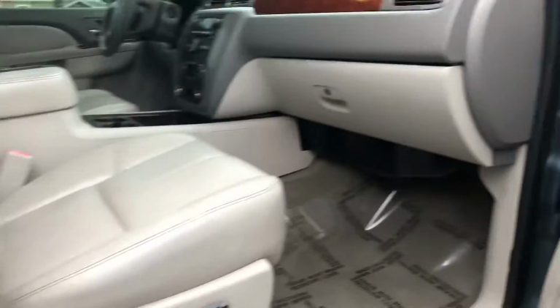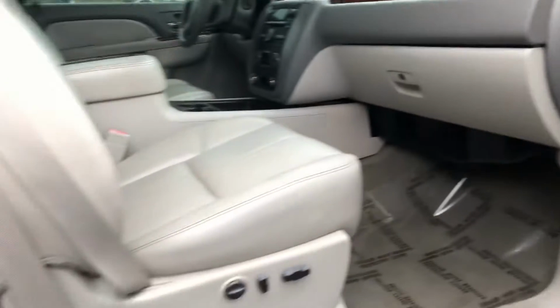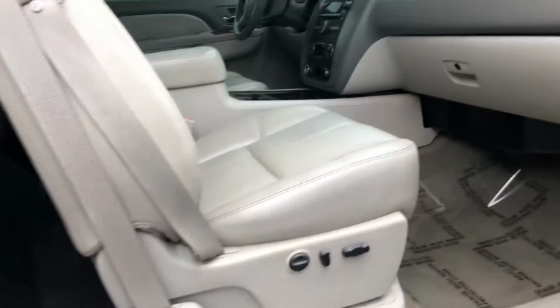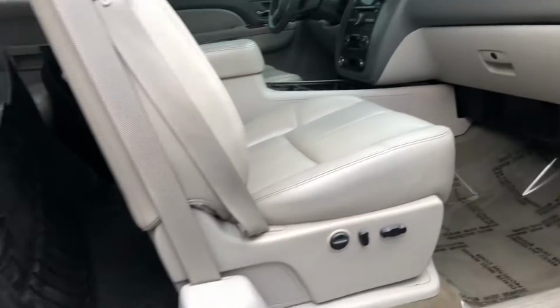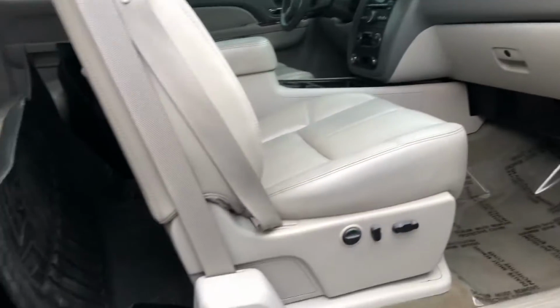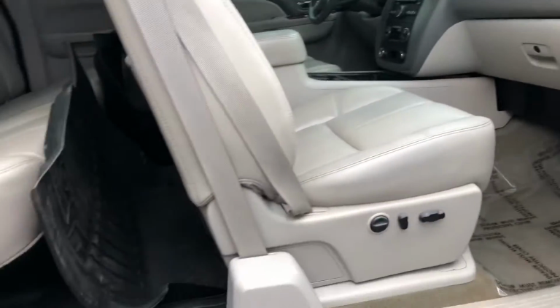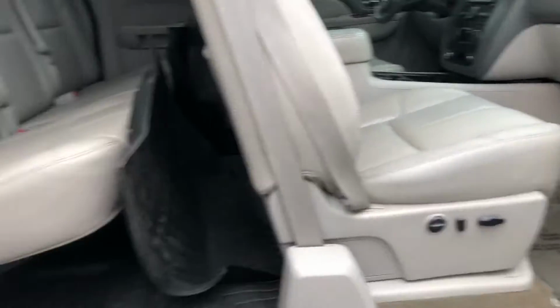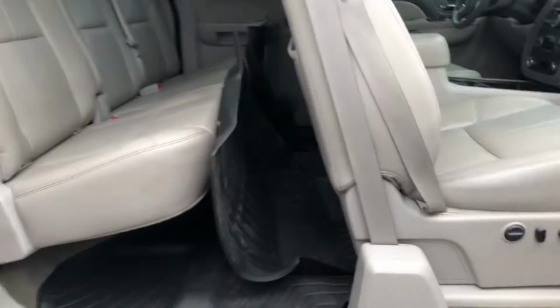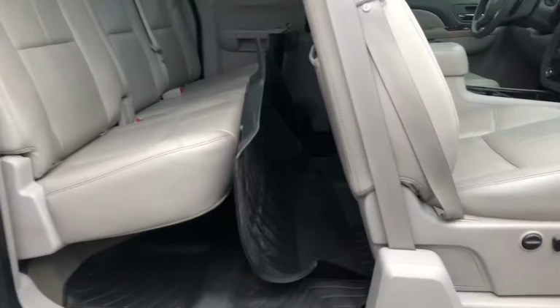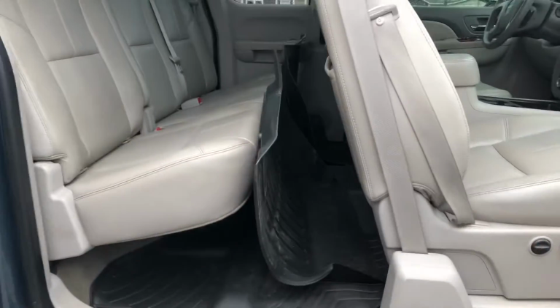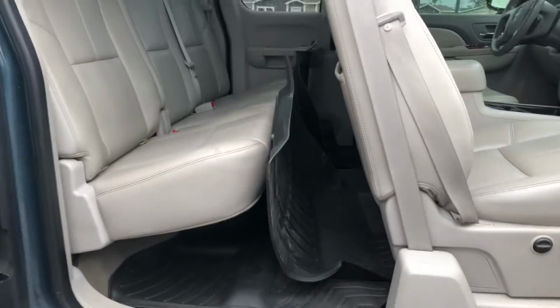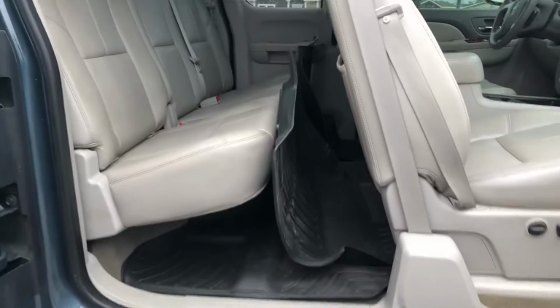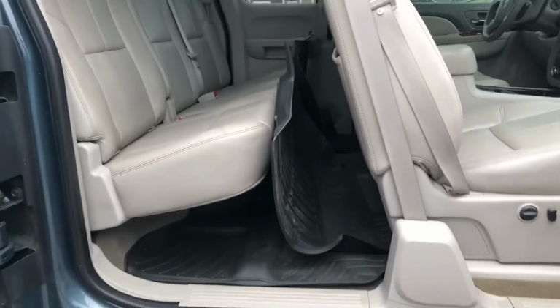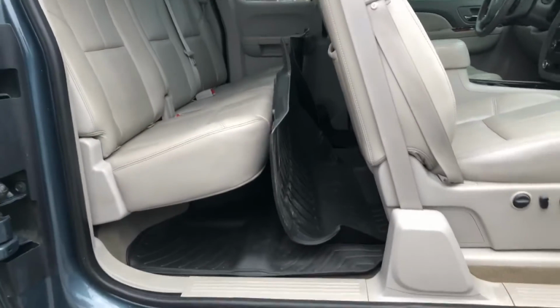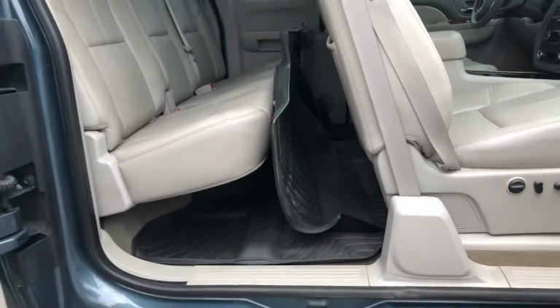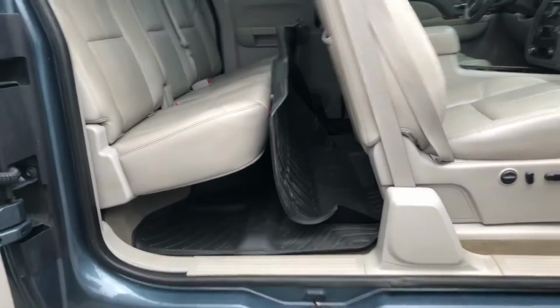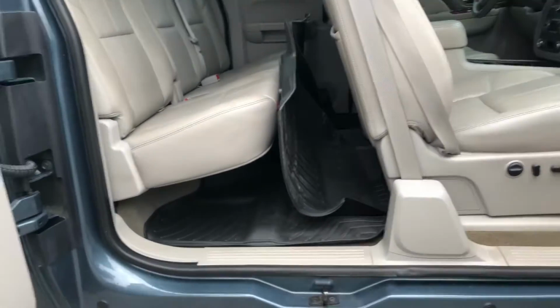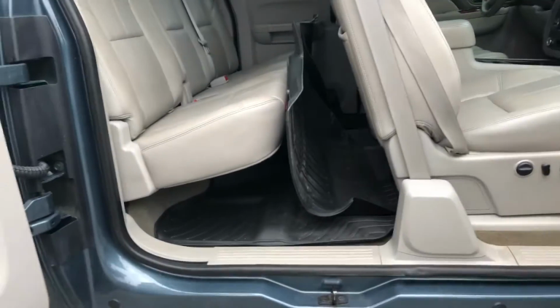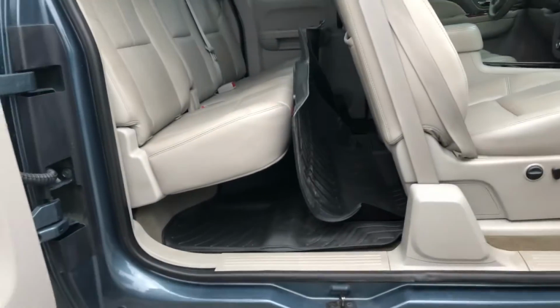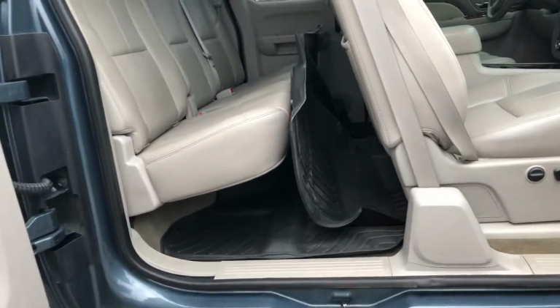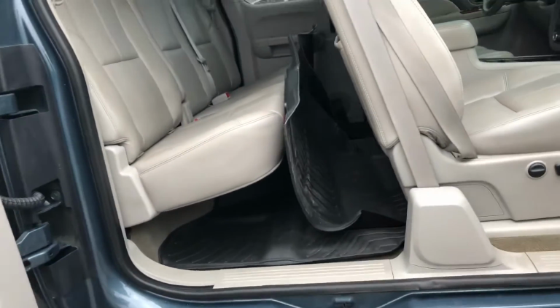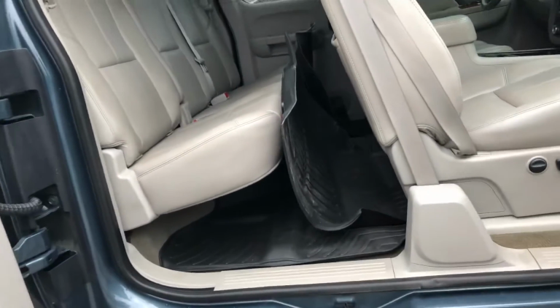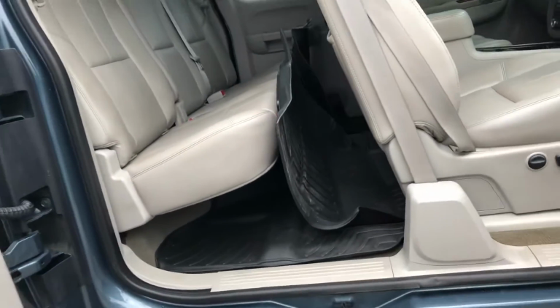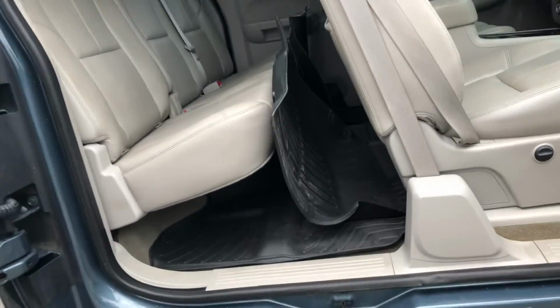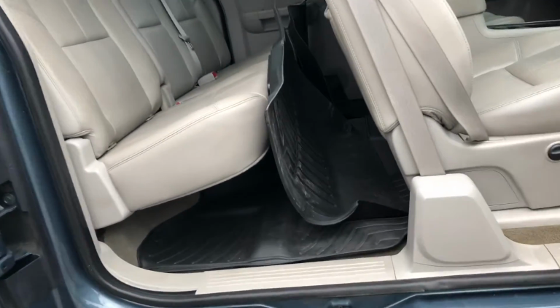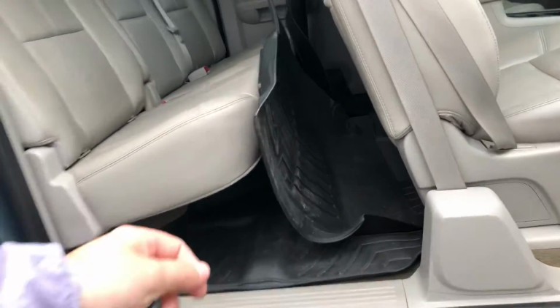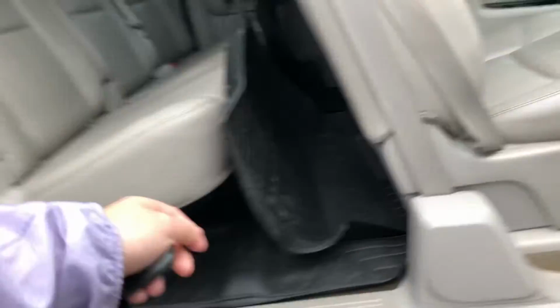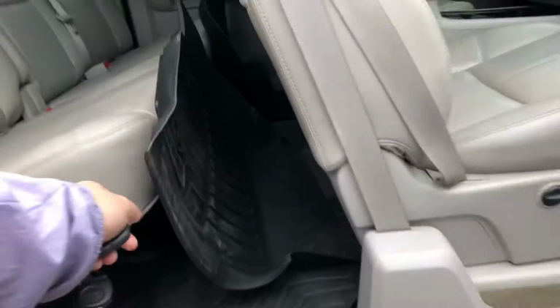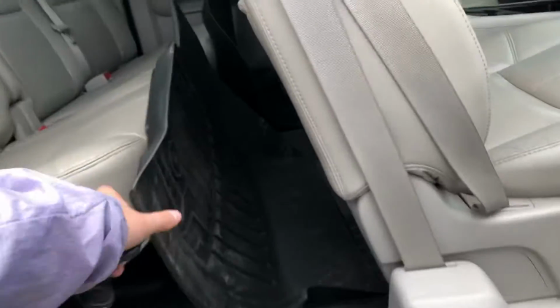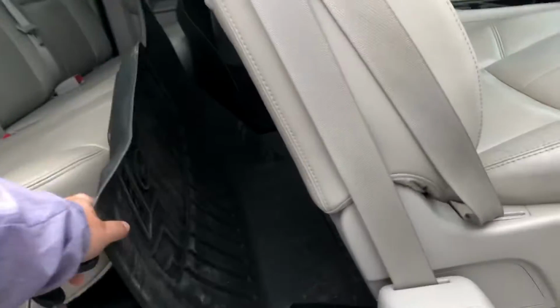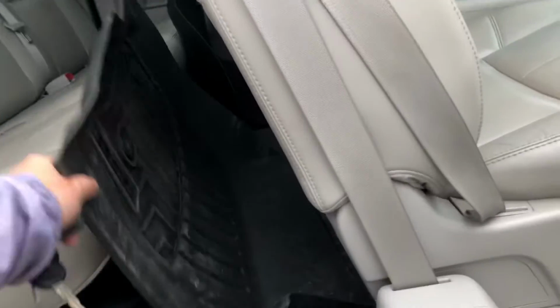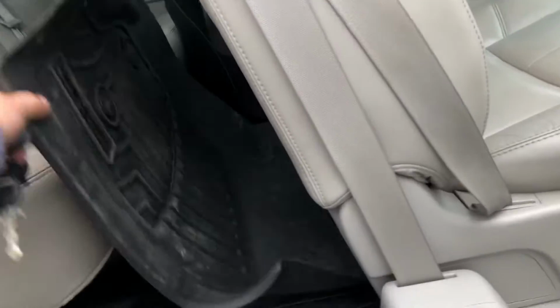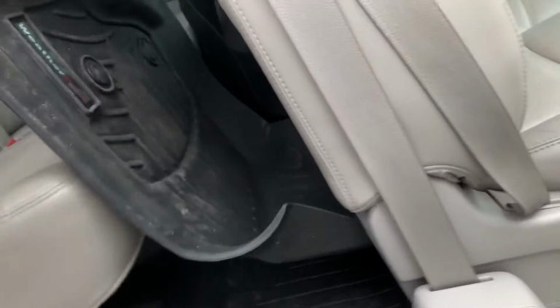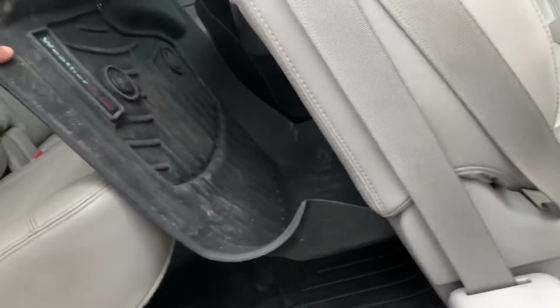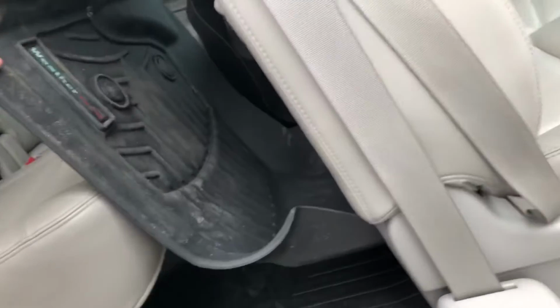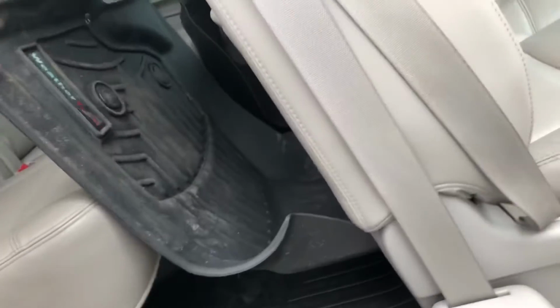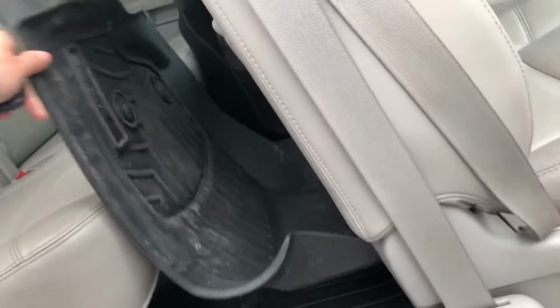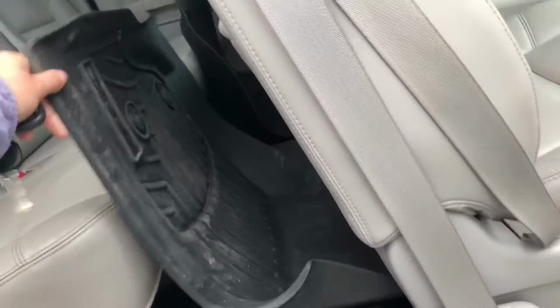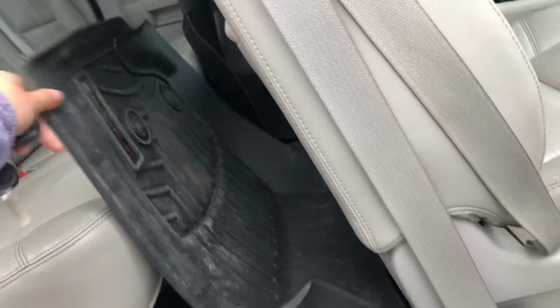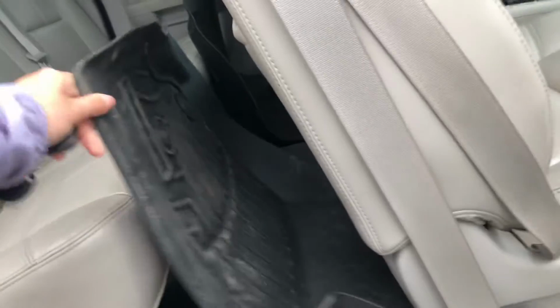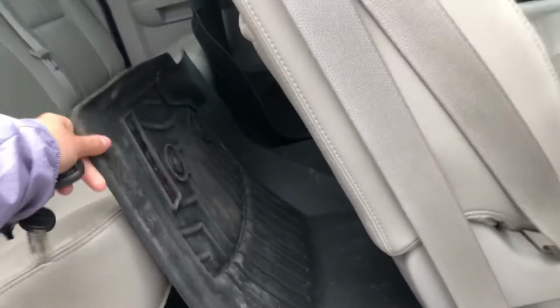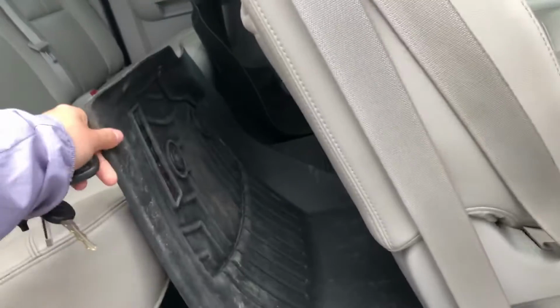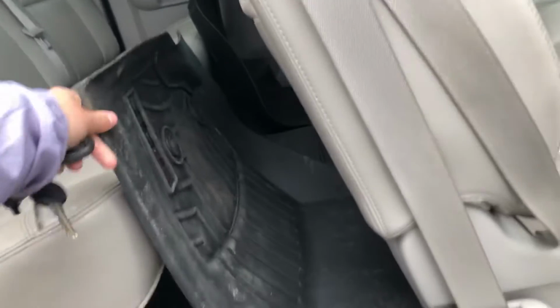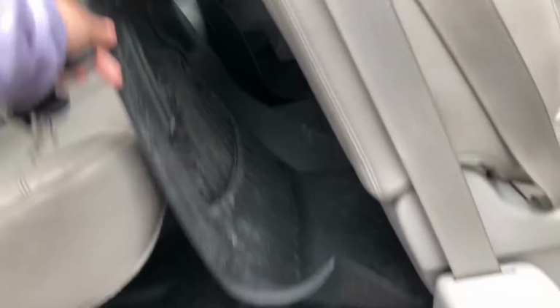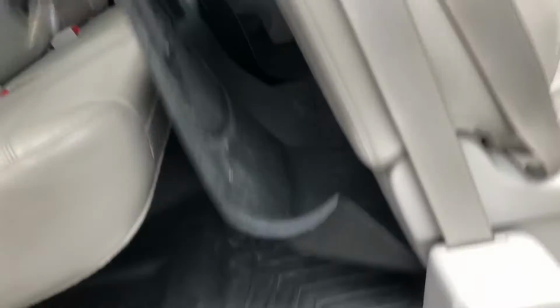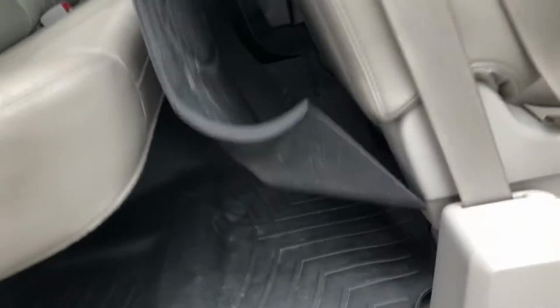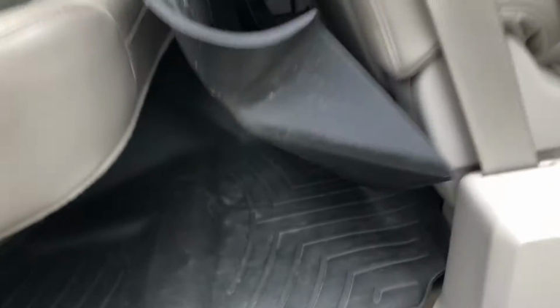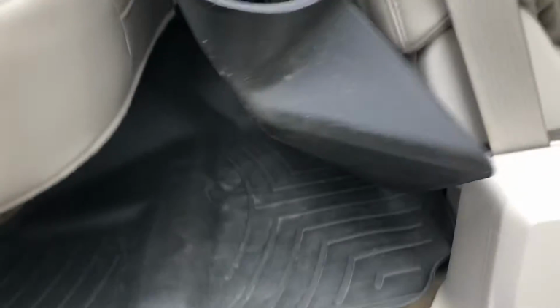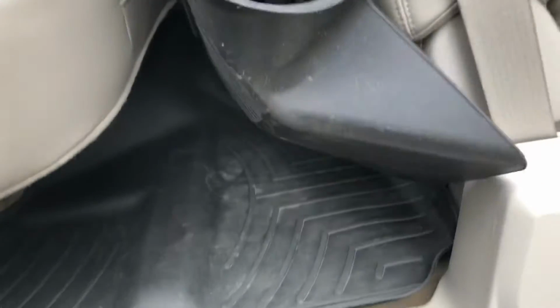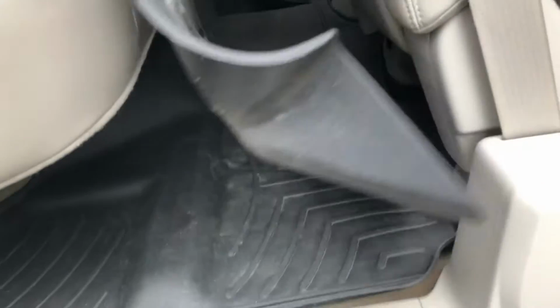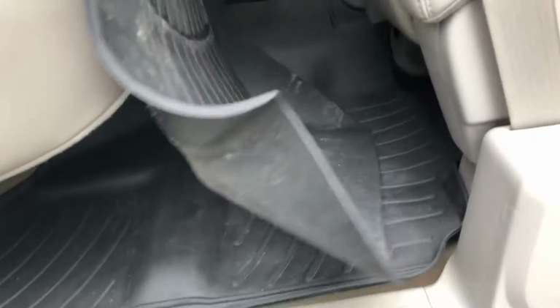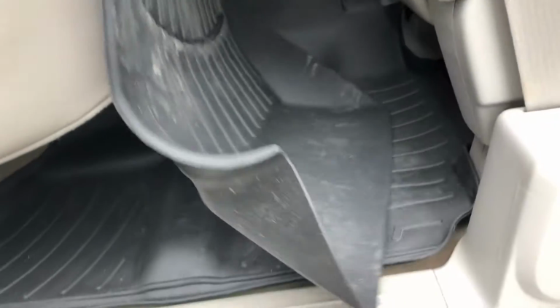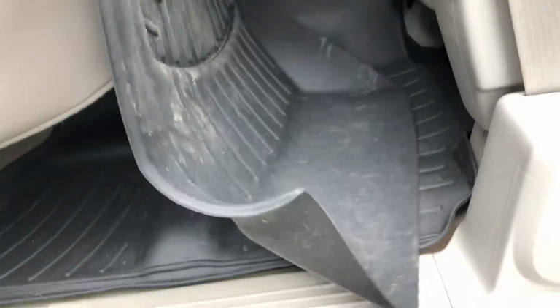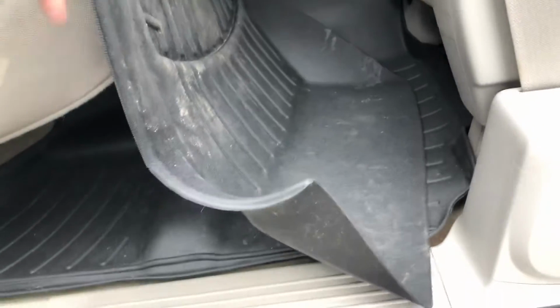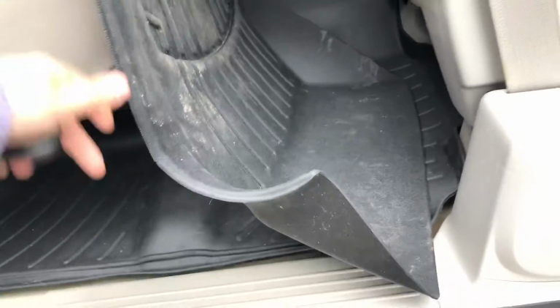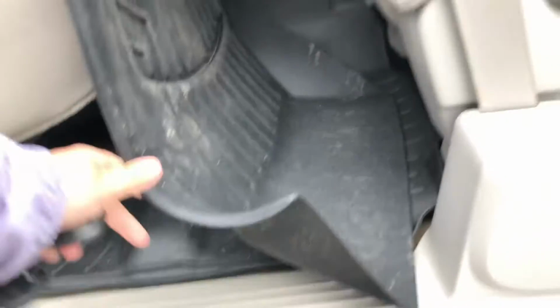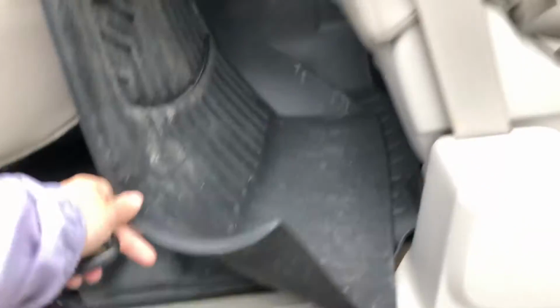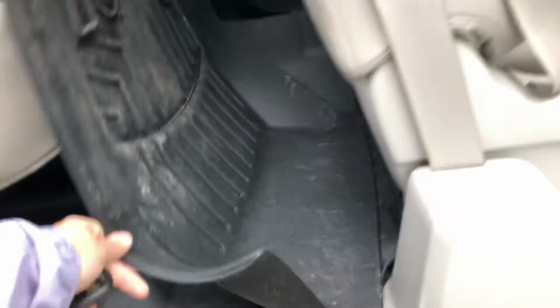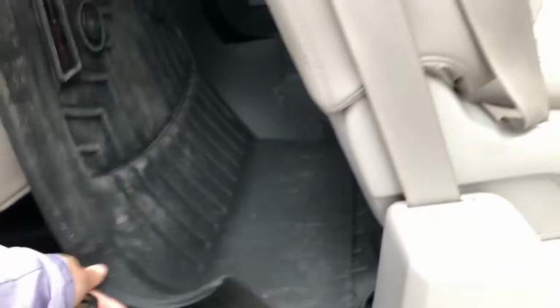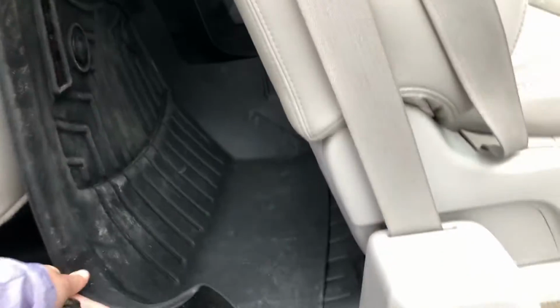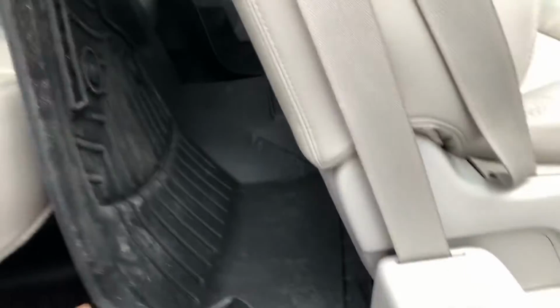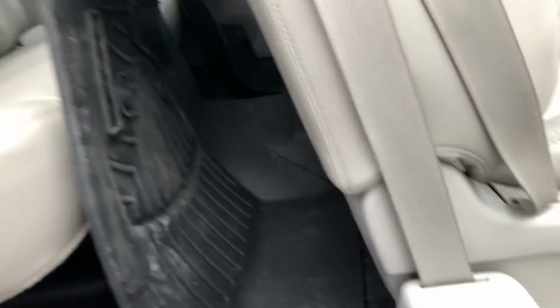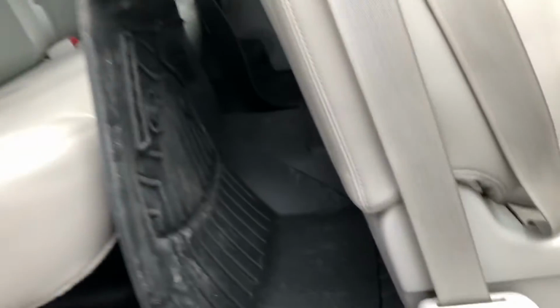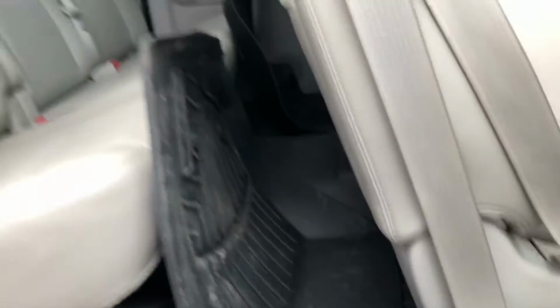And then one other great thing is that you've got these WeatherTech floor mats. These are for the front seat, and then you've got the ones in the back as well.